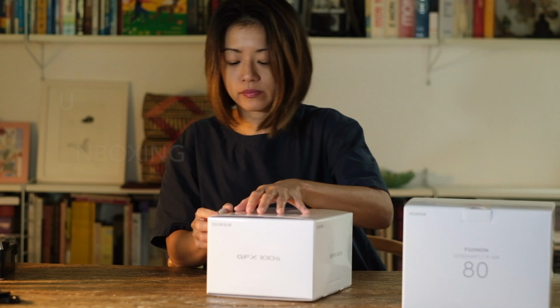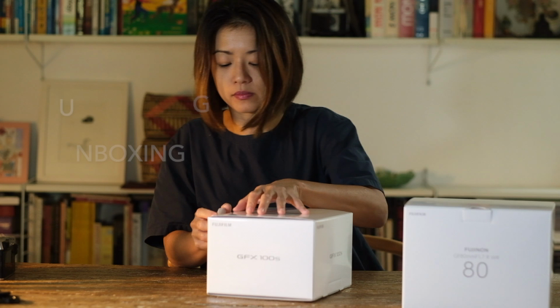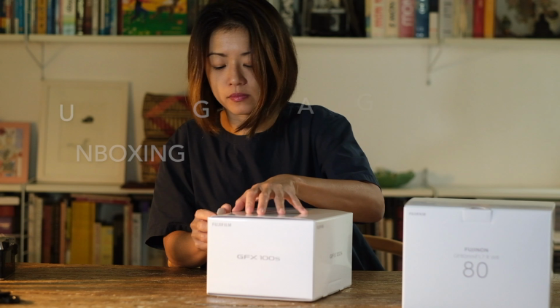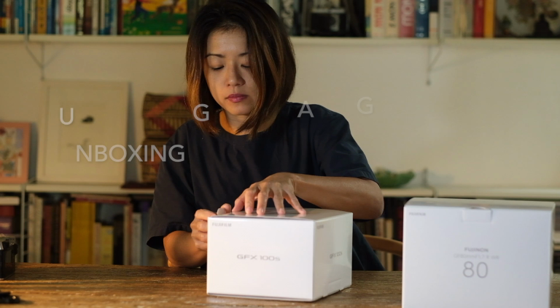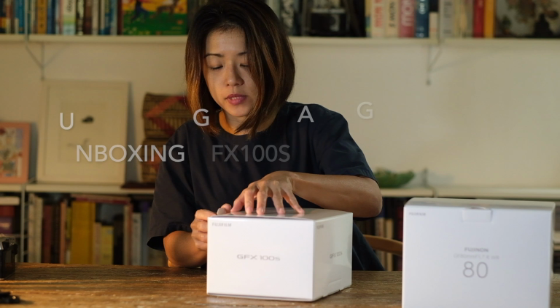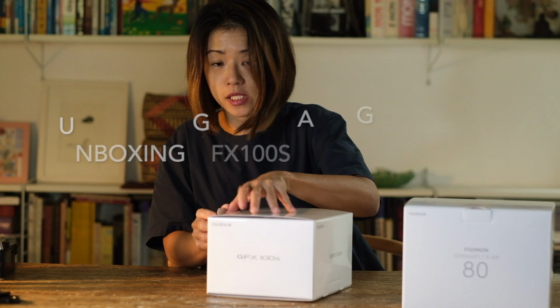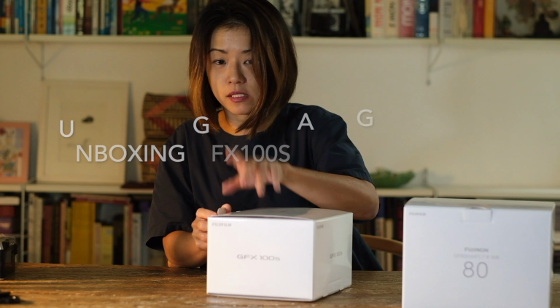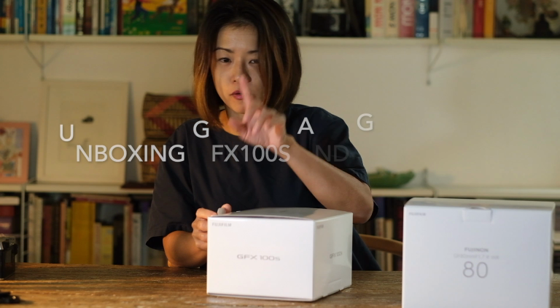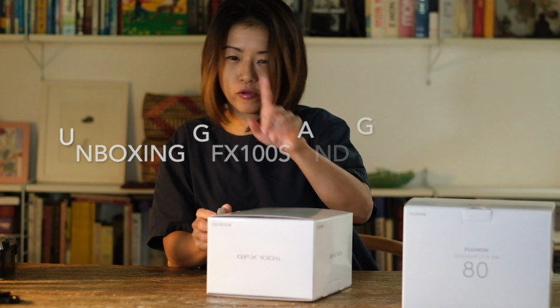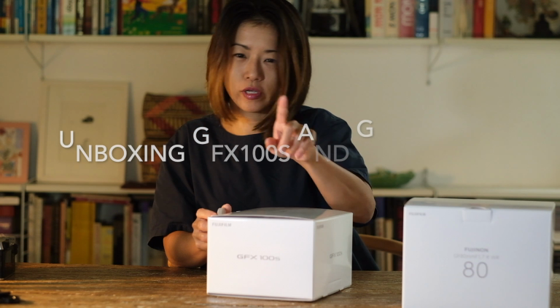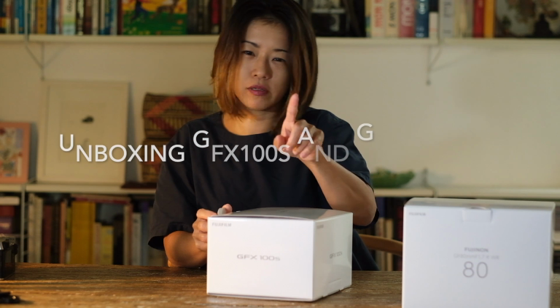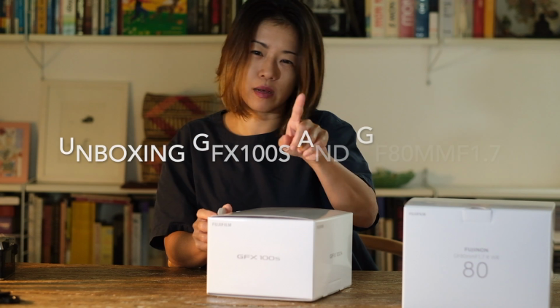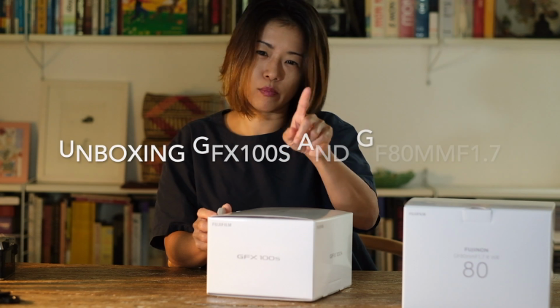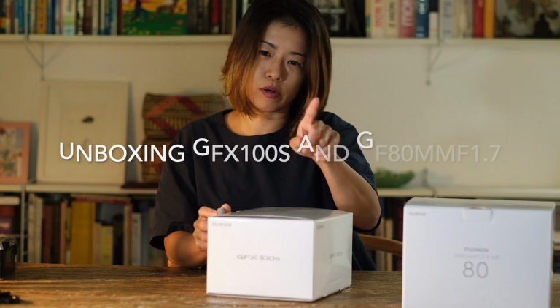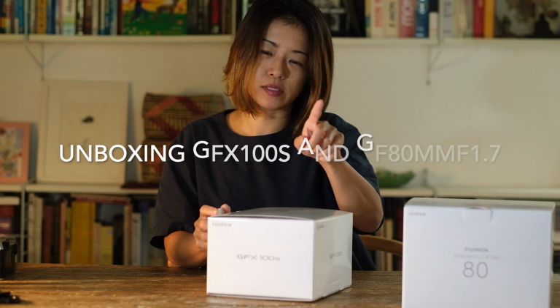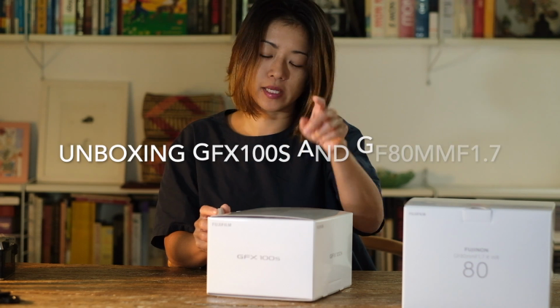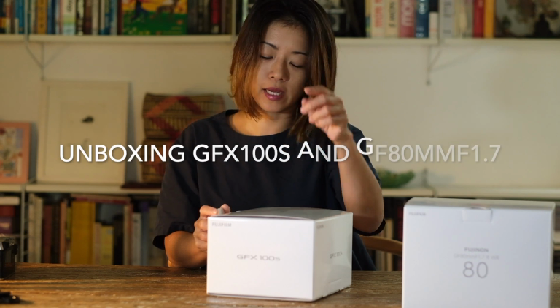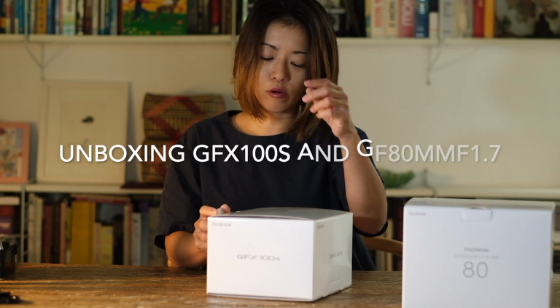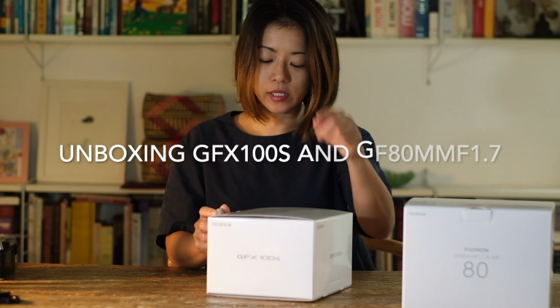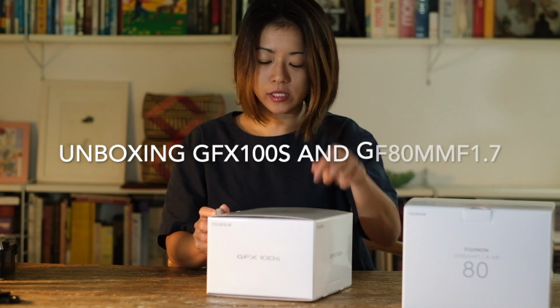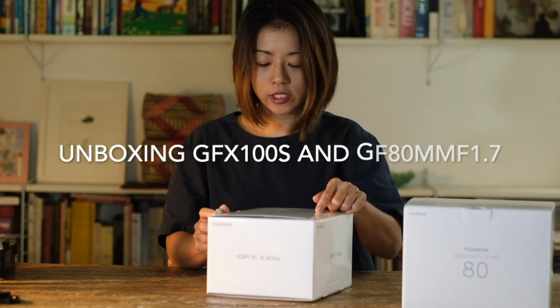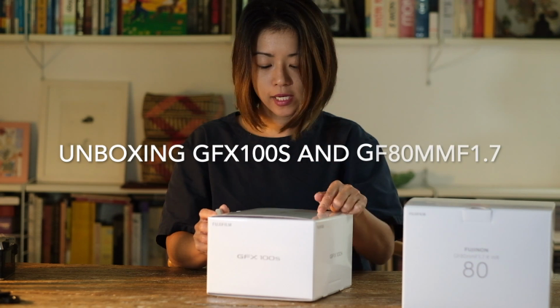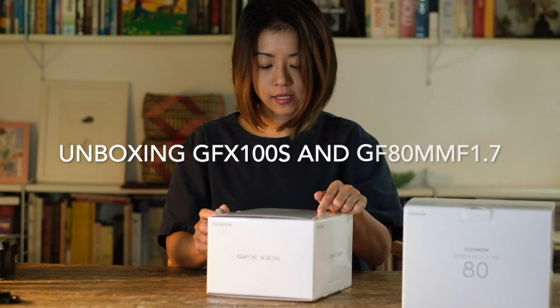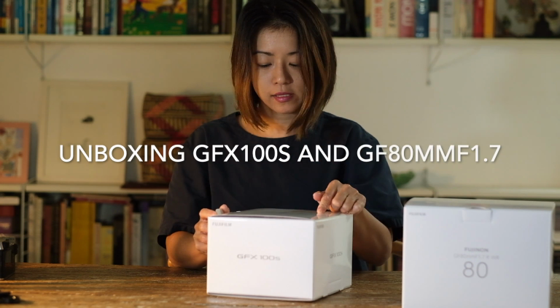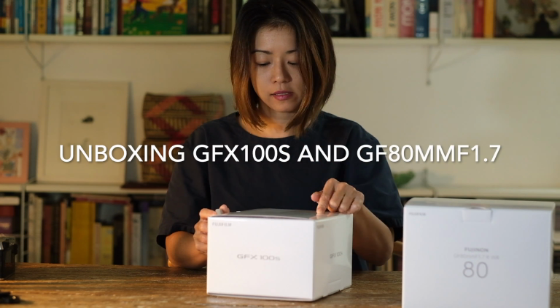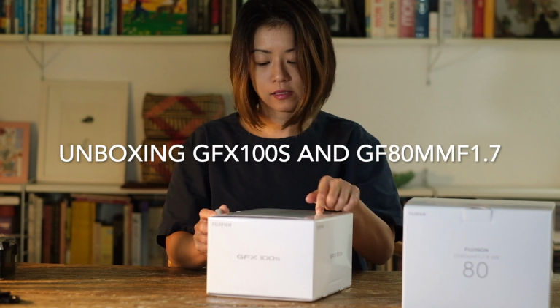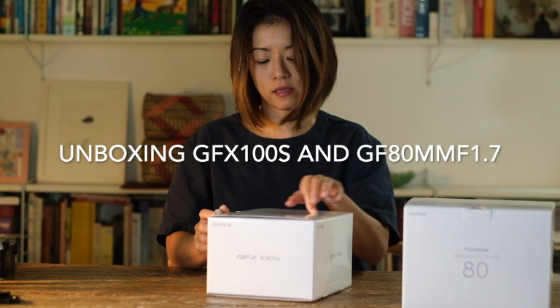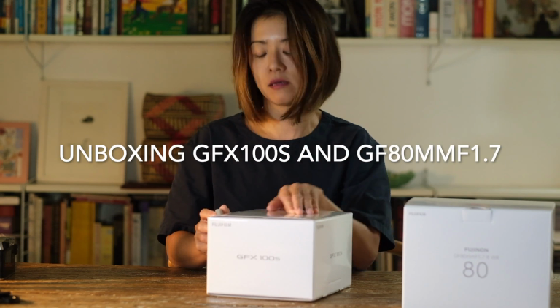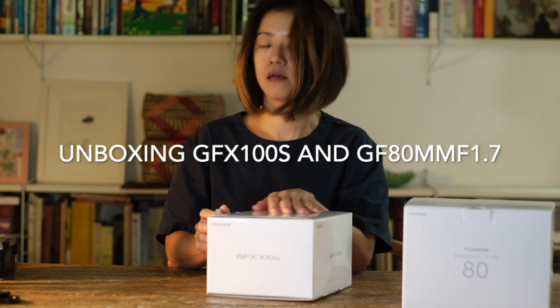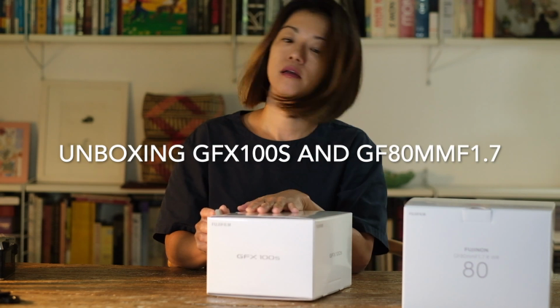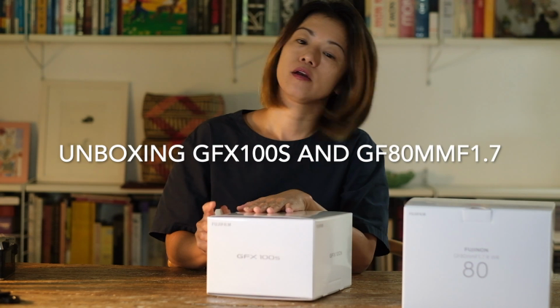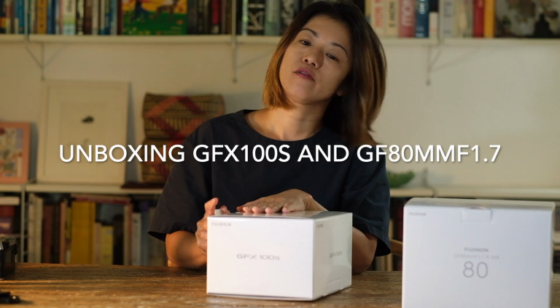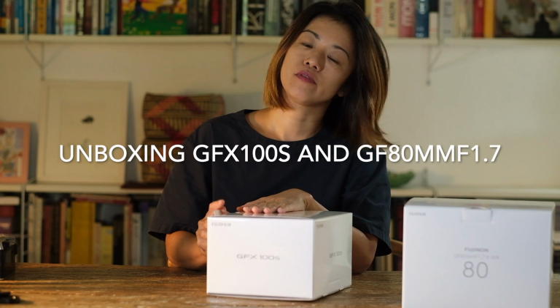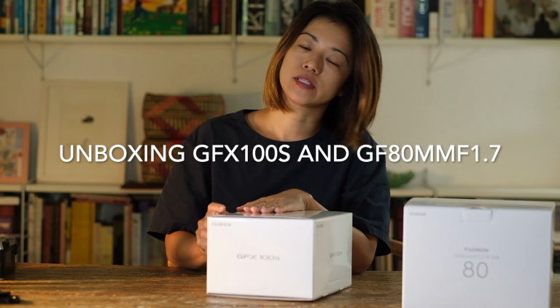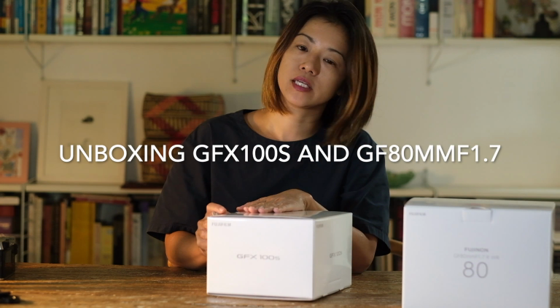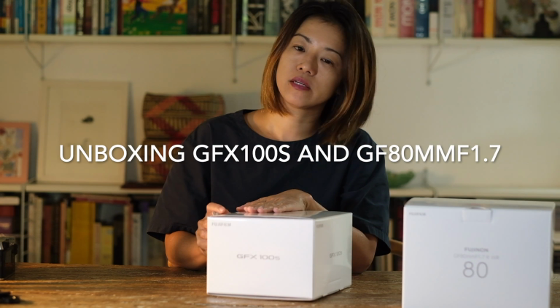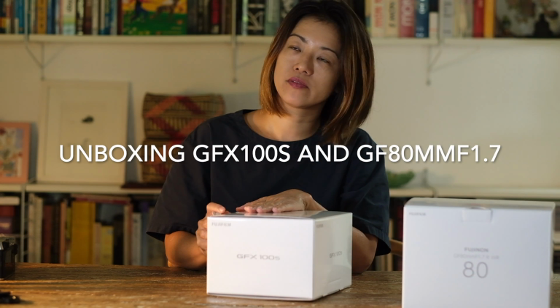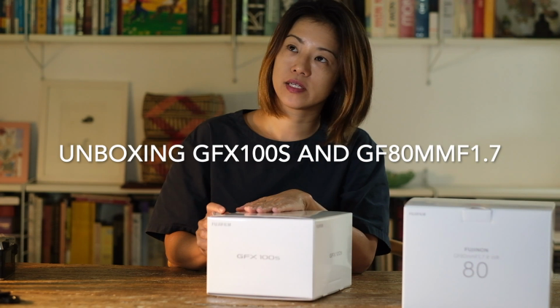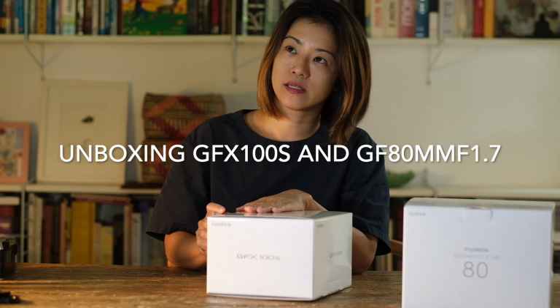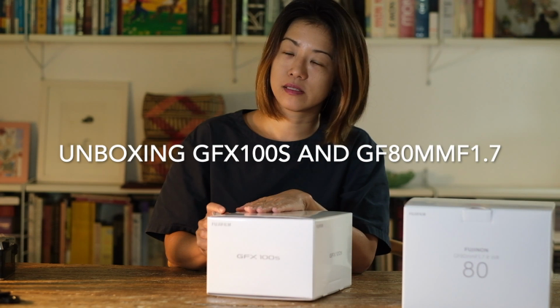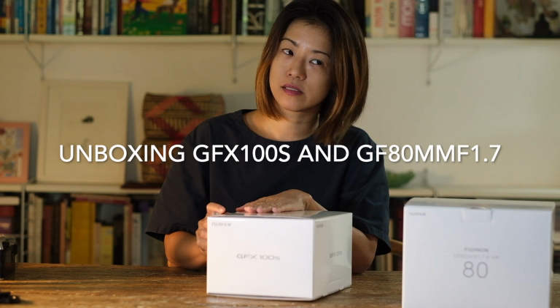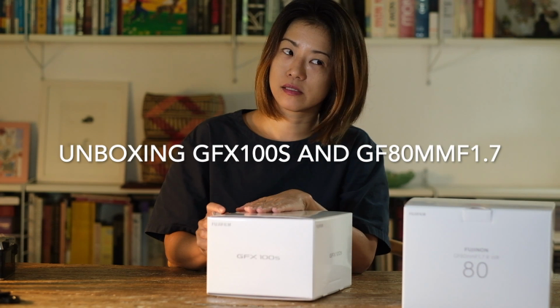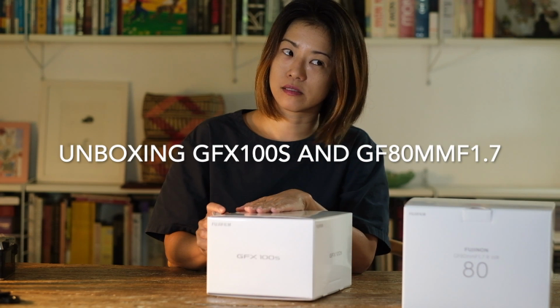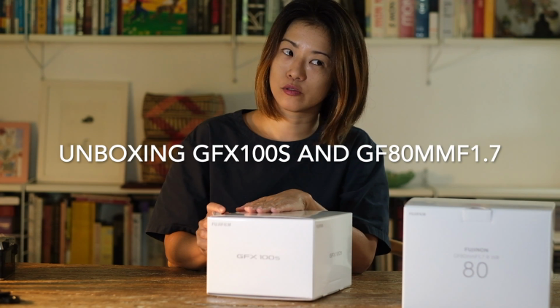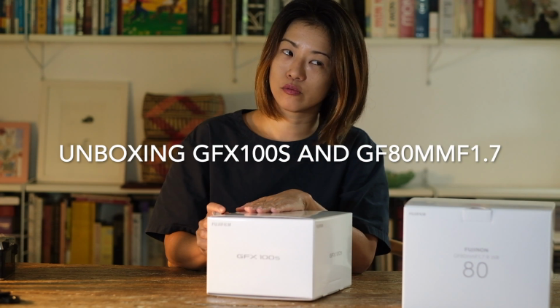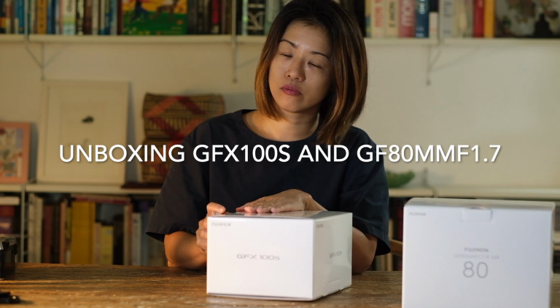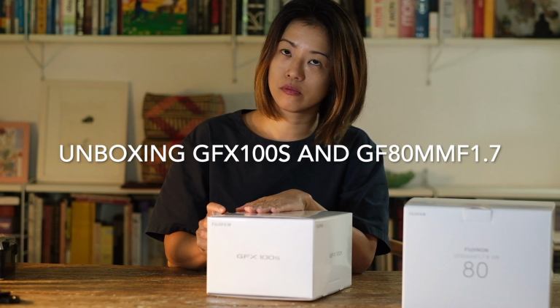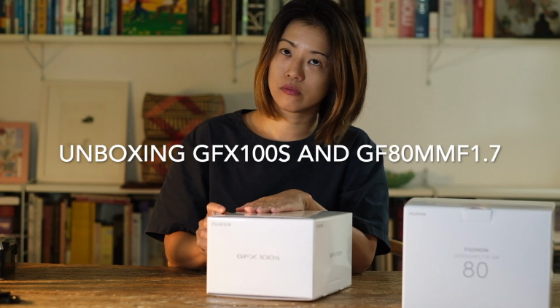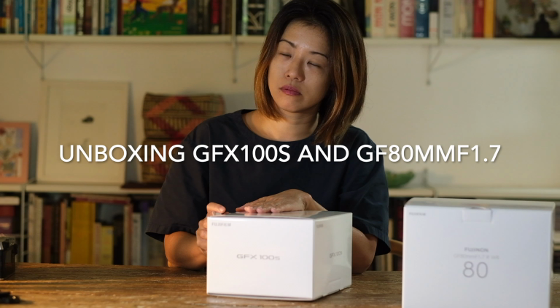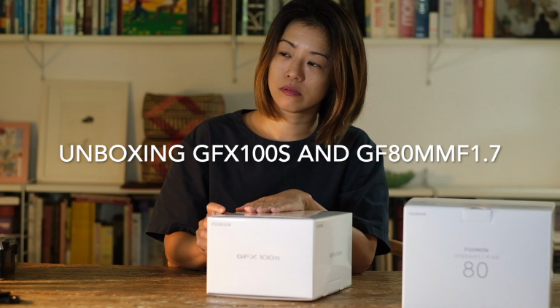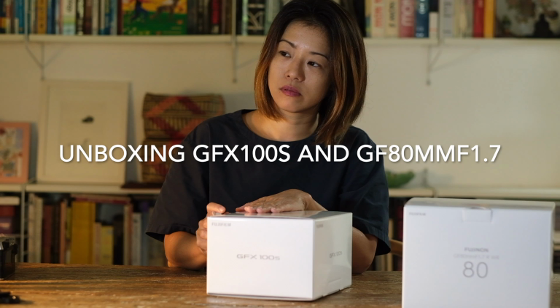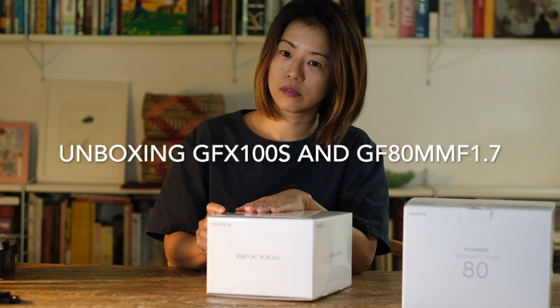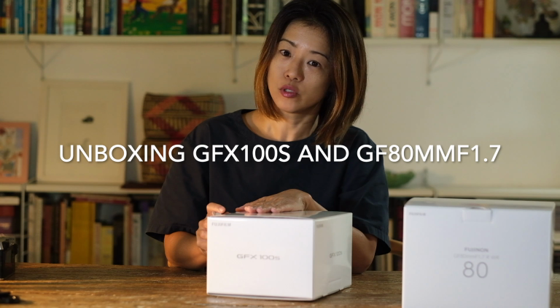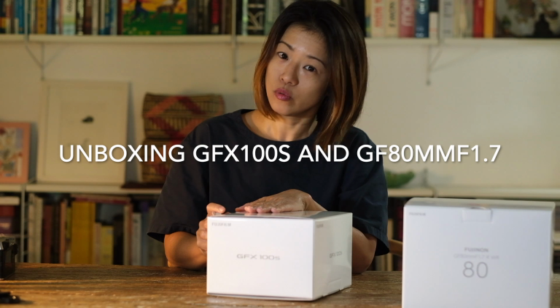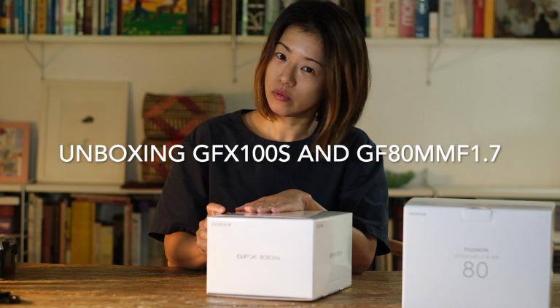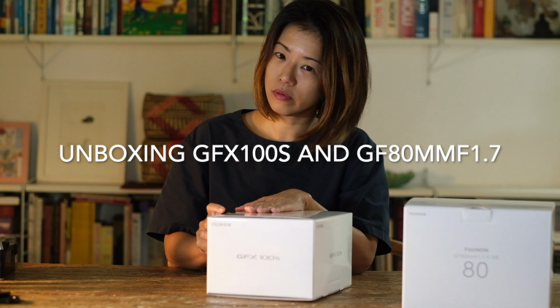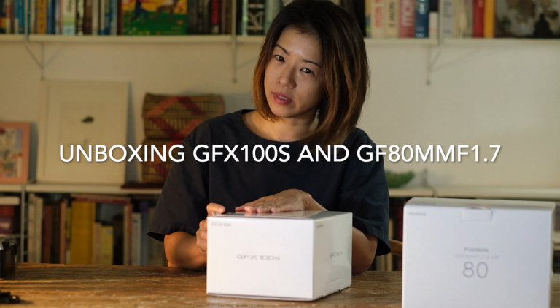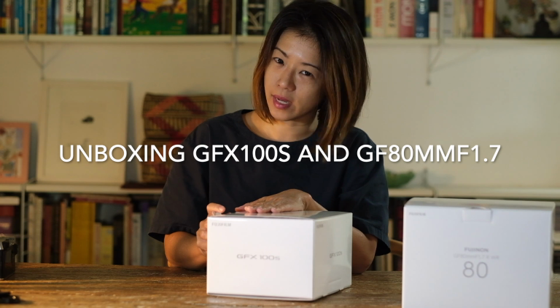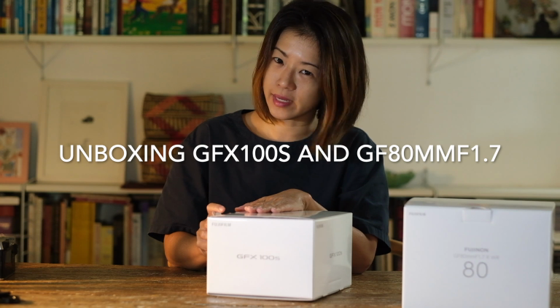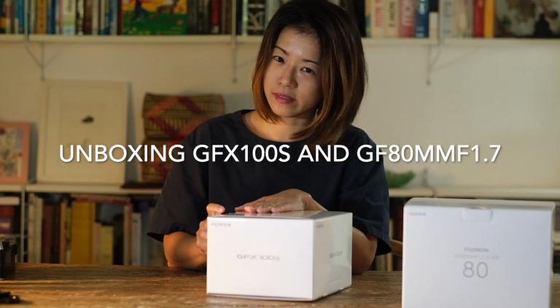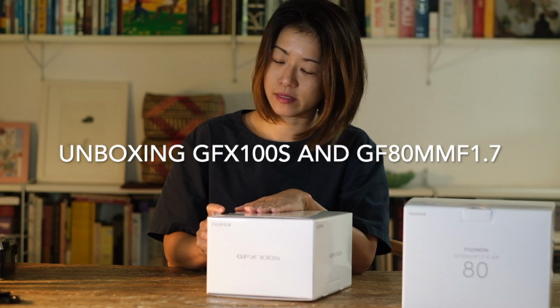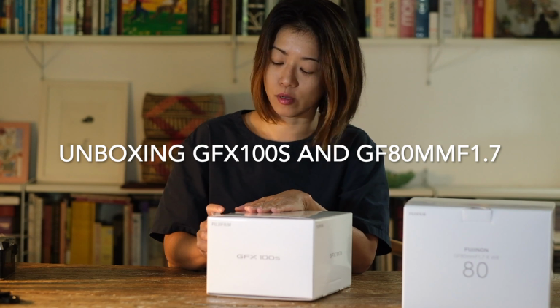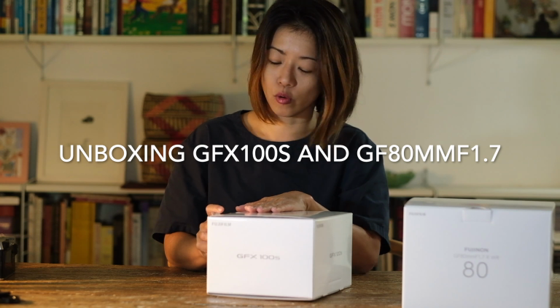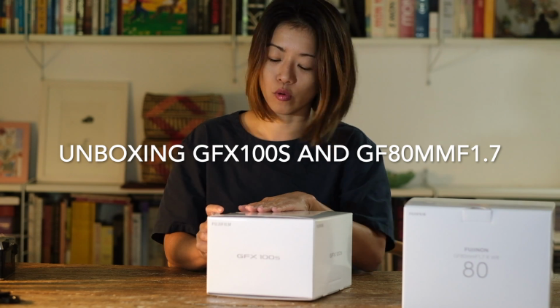This is a real unboxing. I only just received this two nights ago.